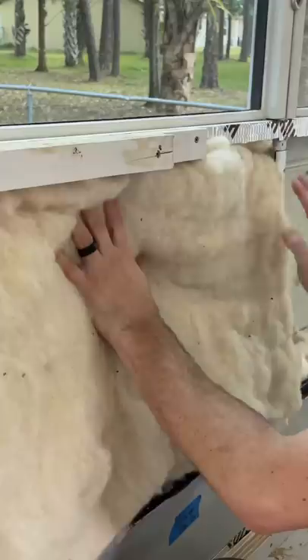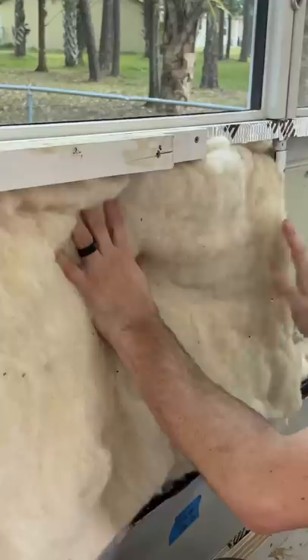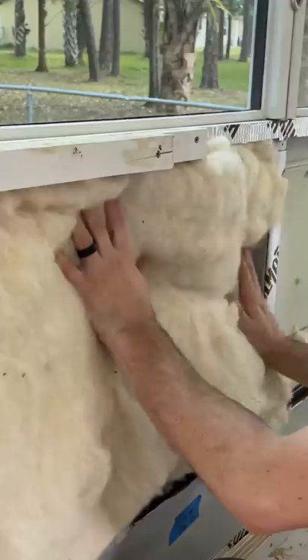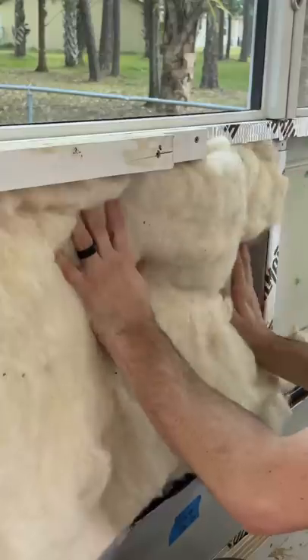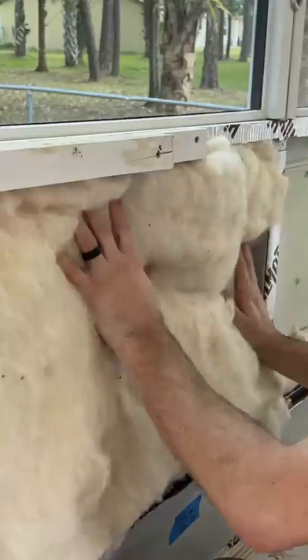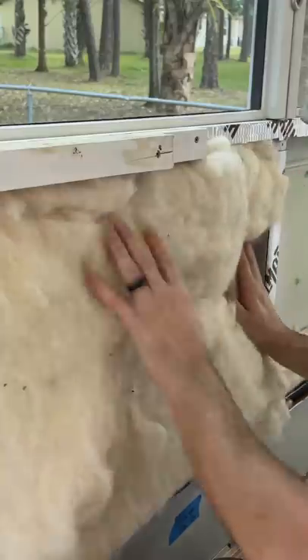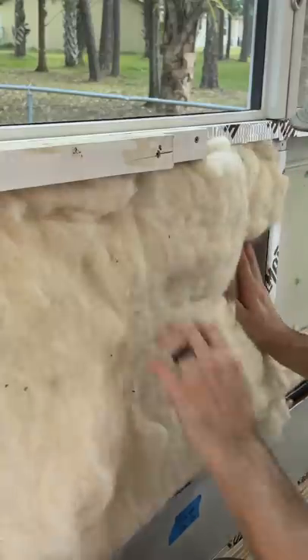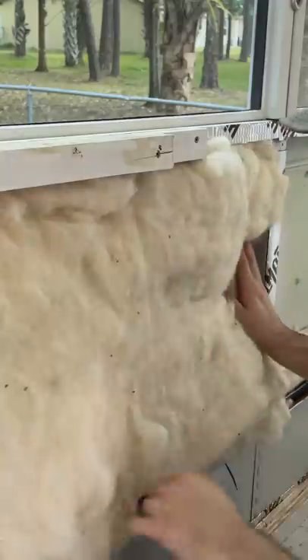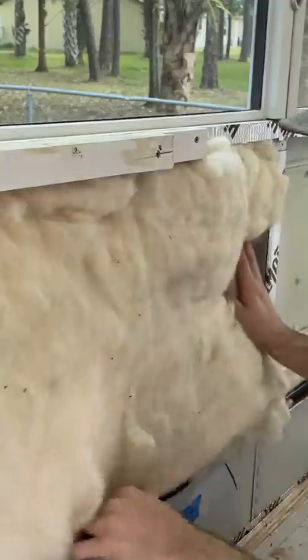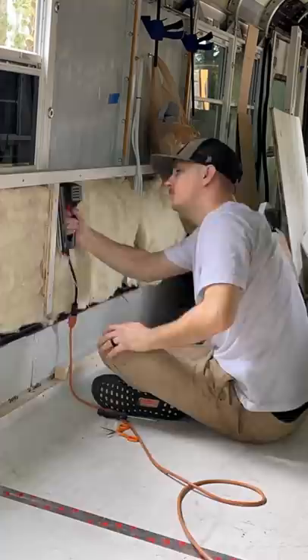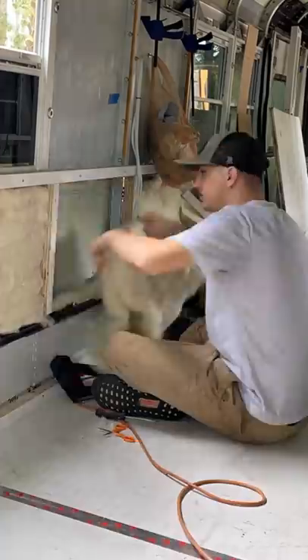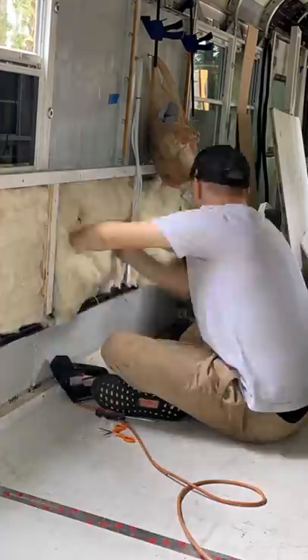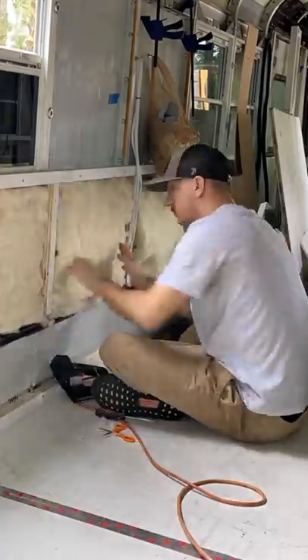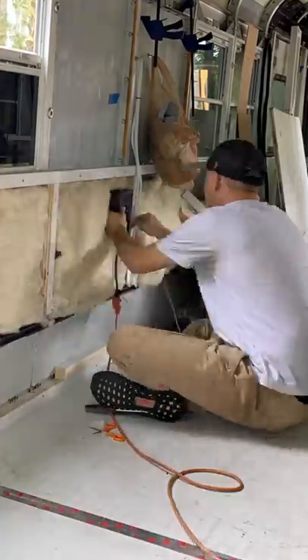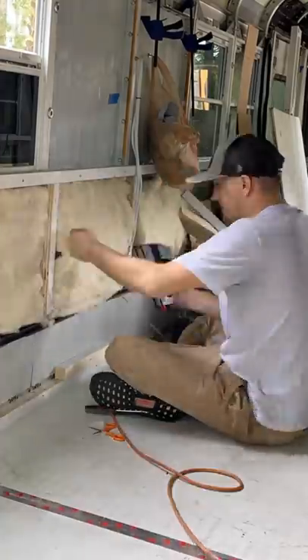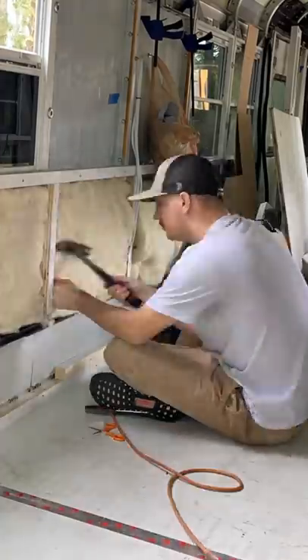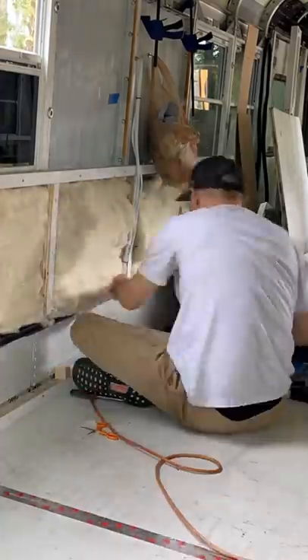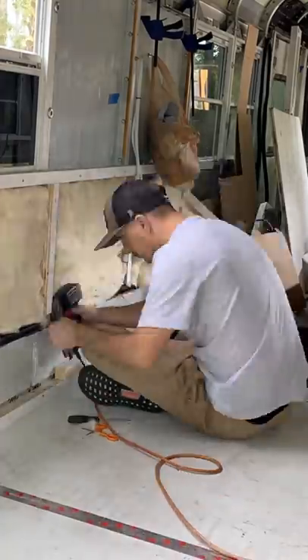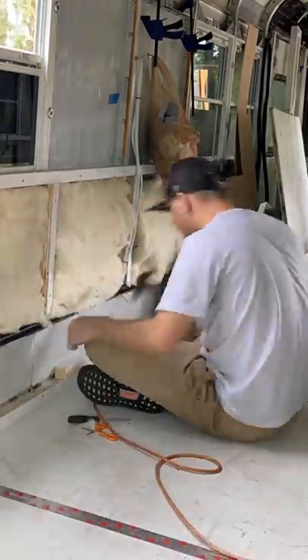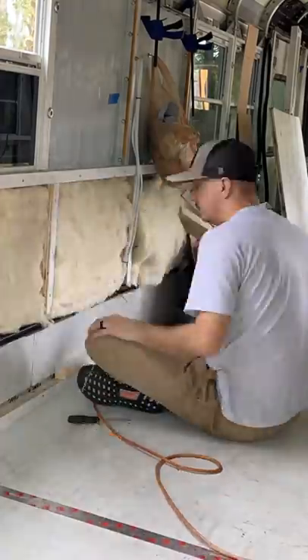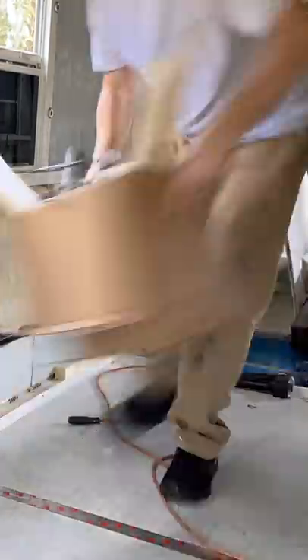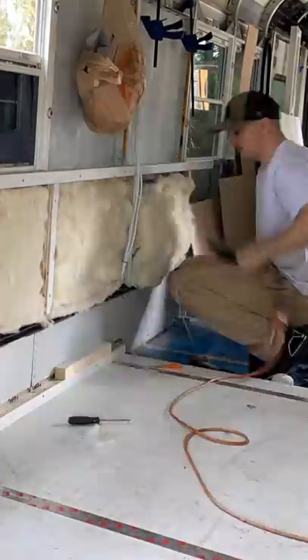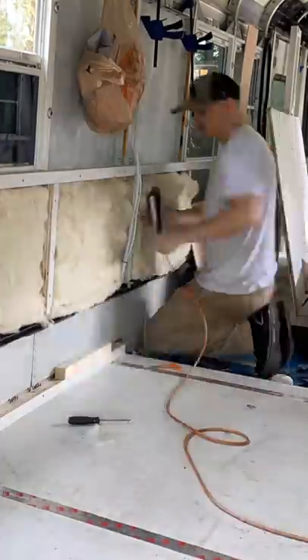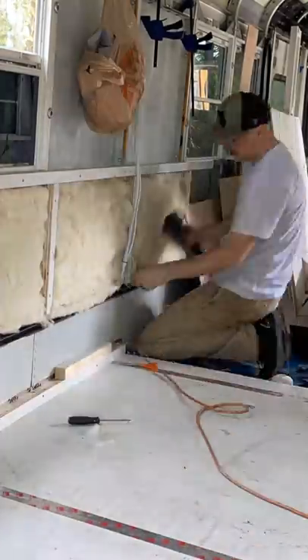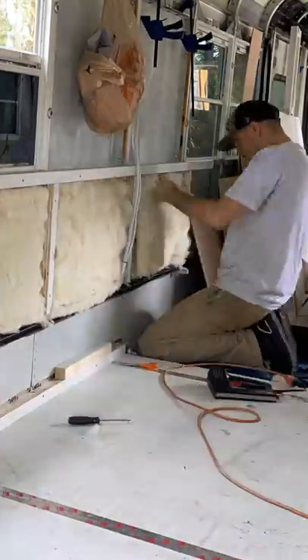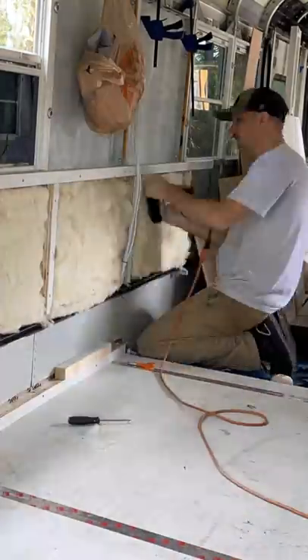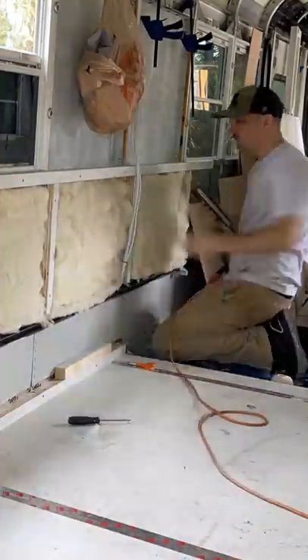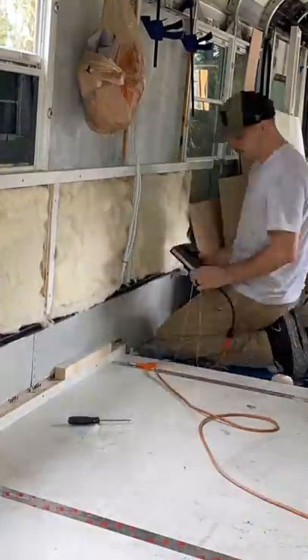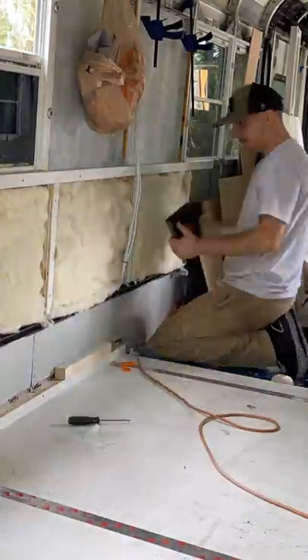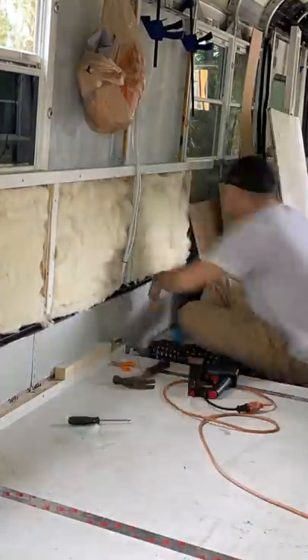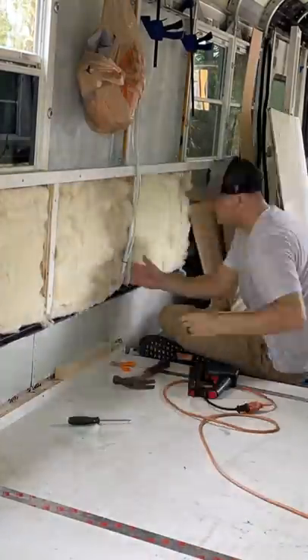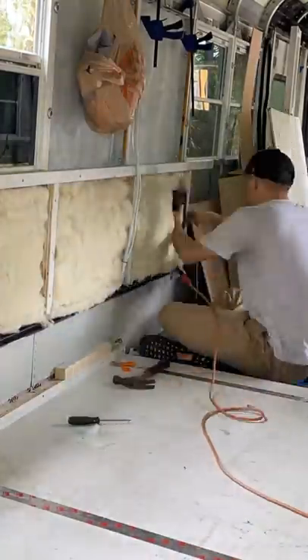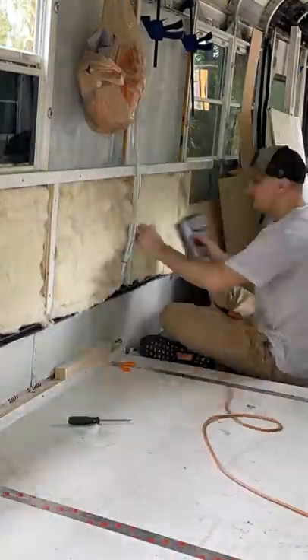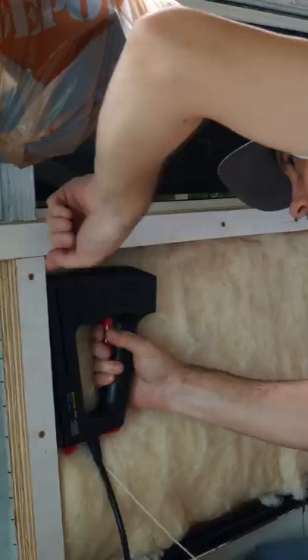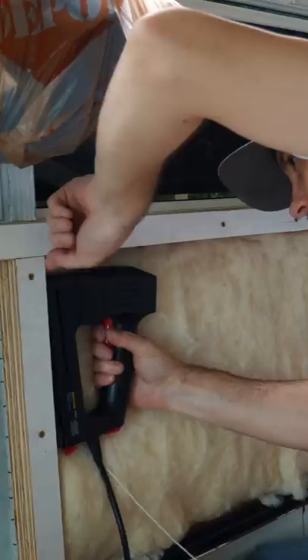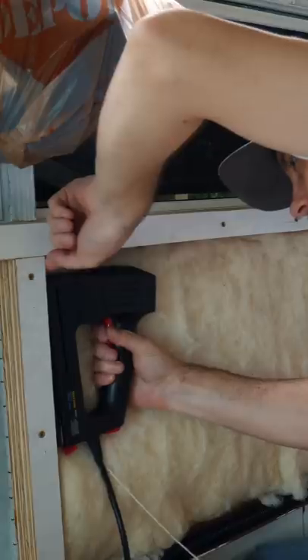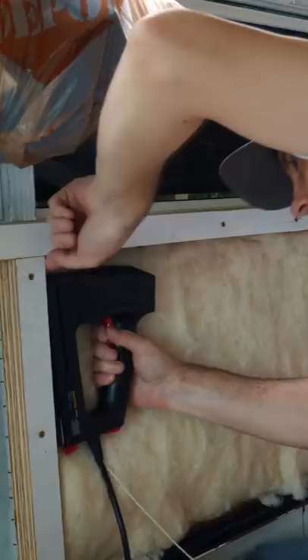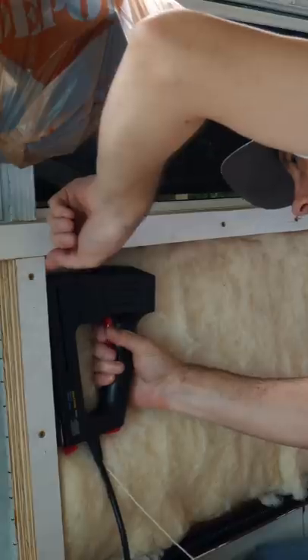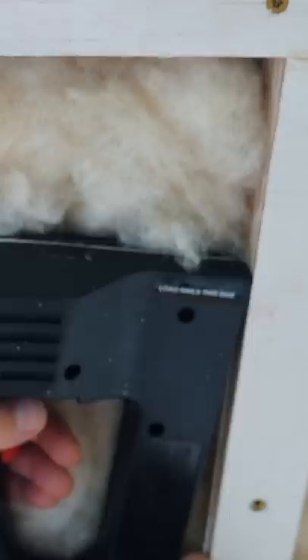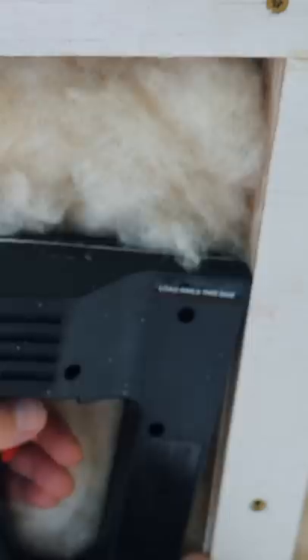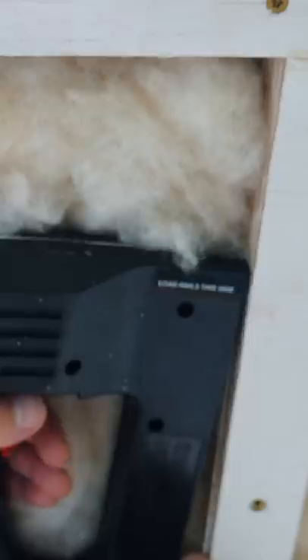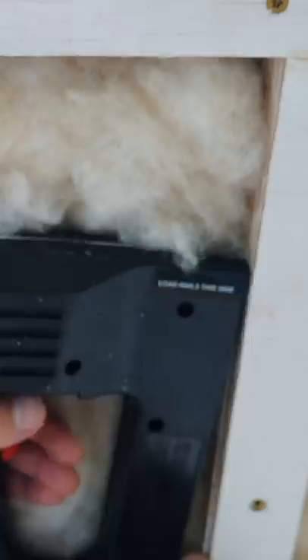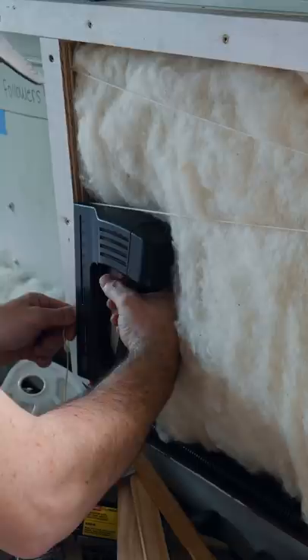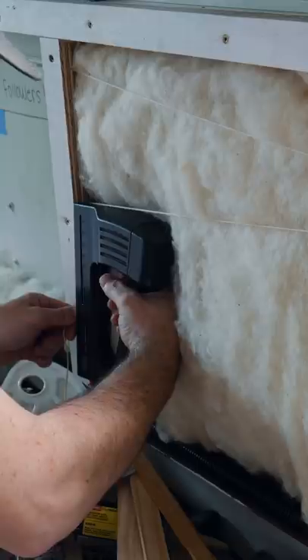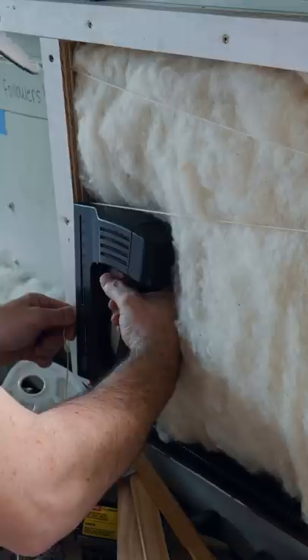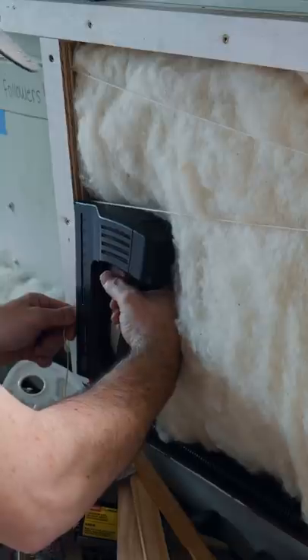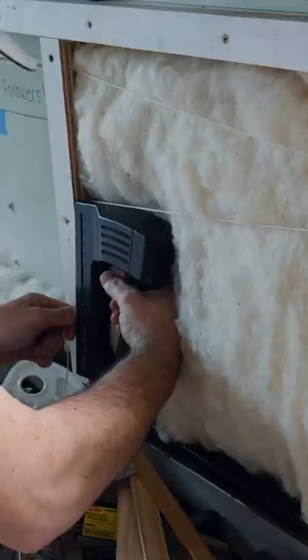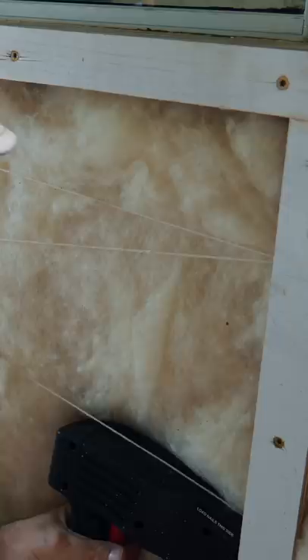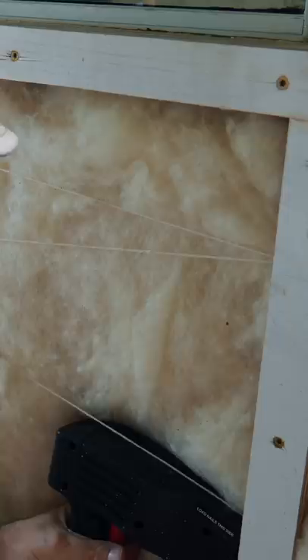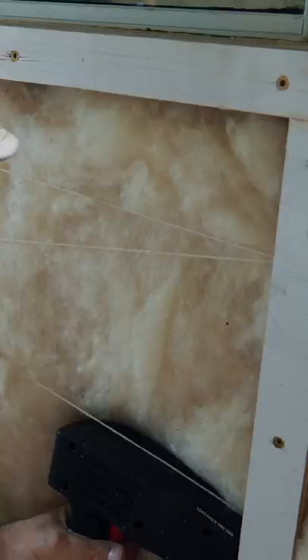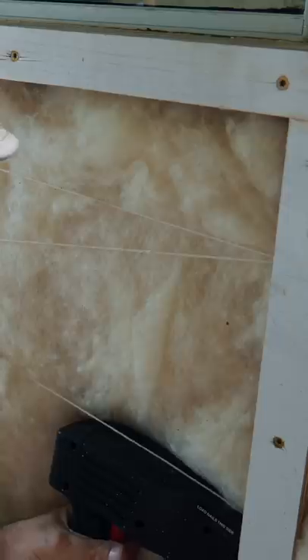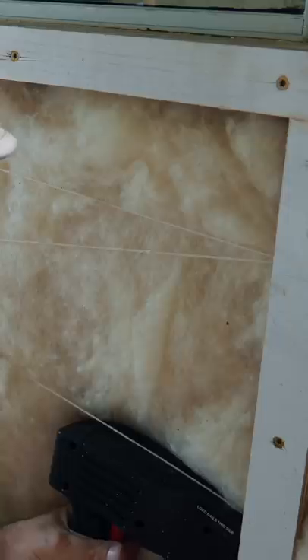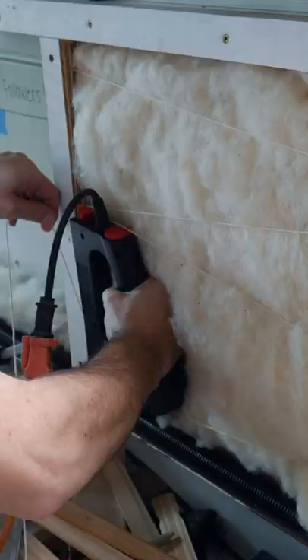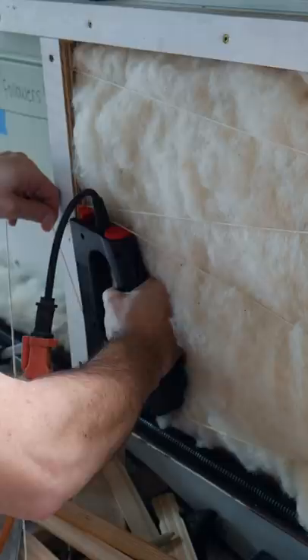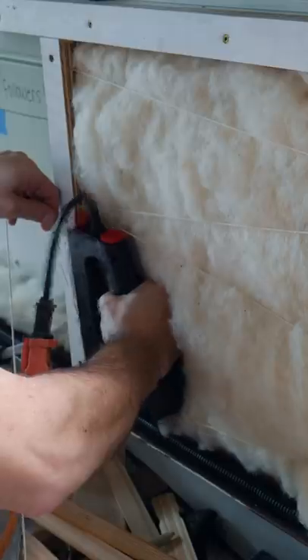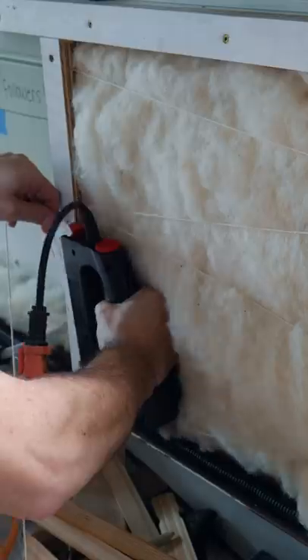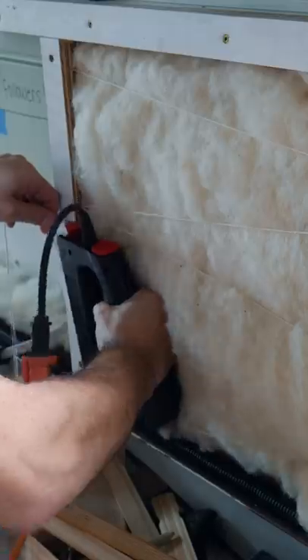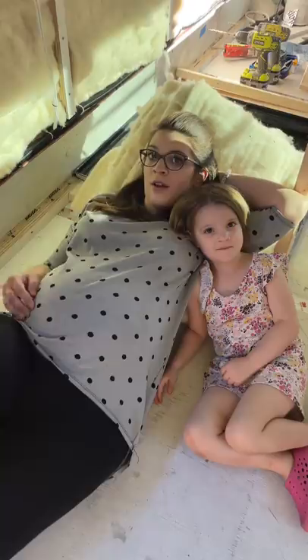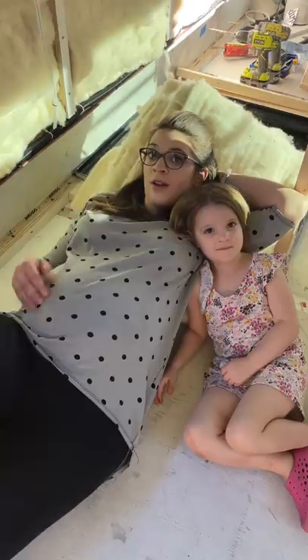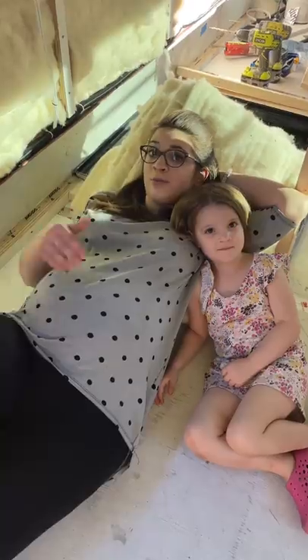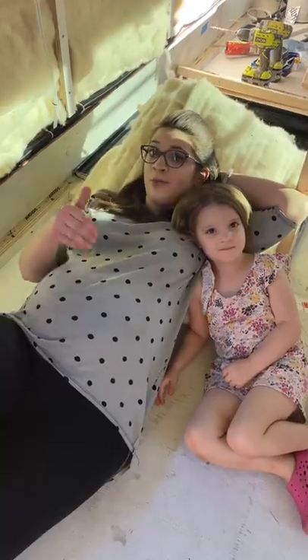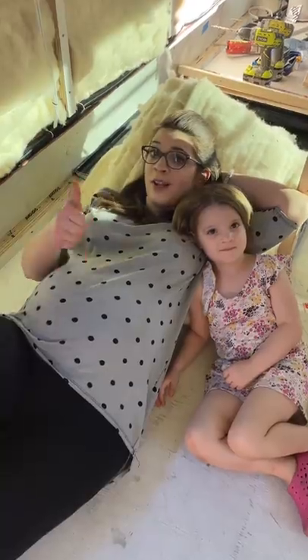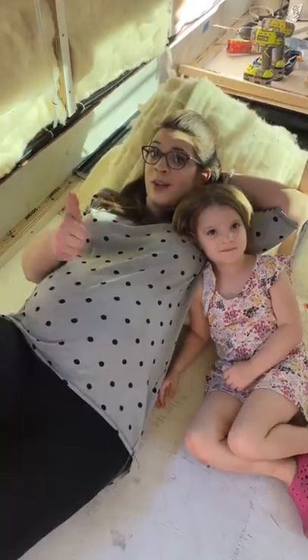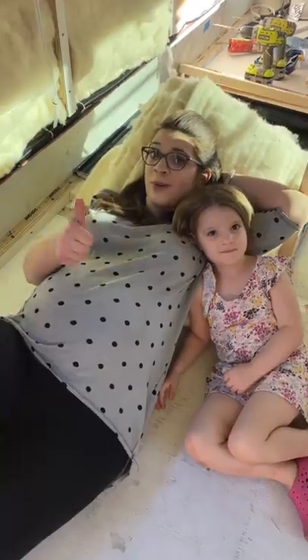After that, we went to a farm, skinned a couple of sheep, and insulated our walls with their wool. Pretty cool.